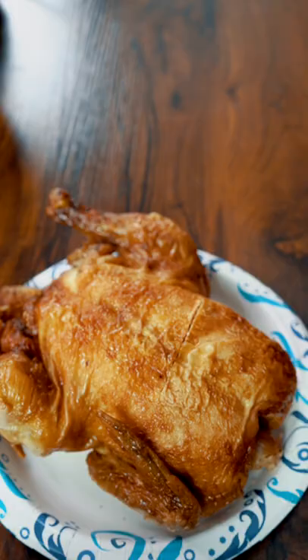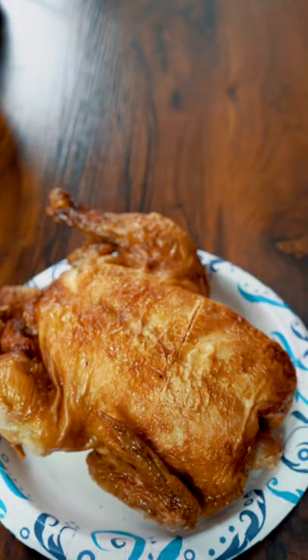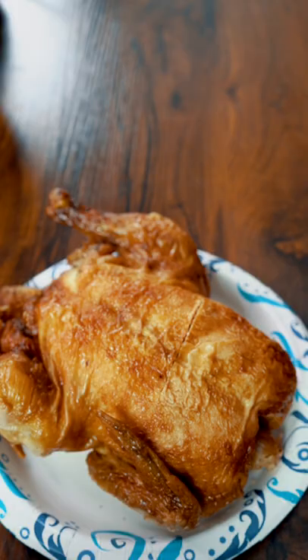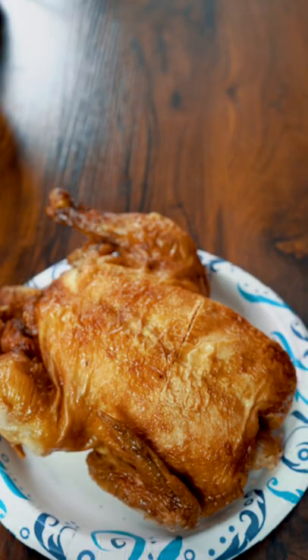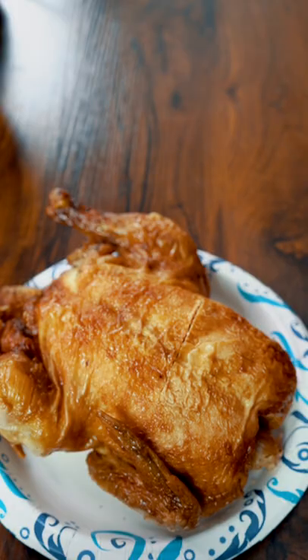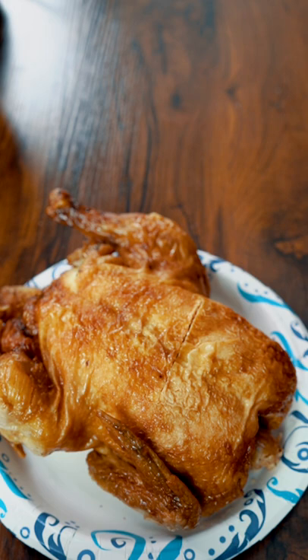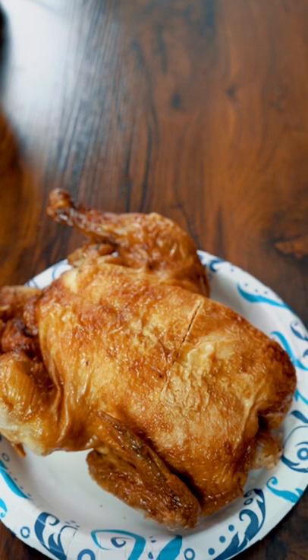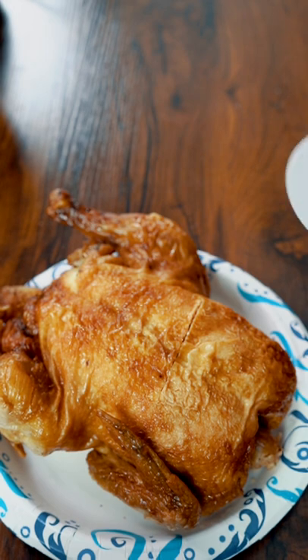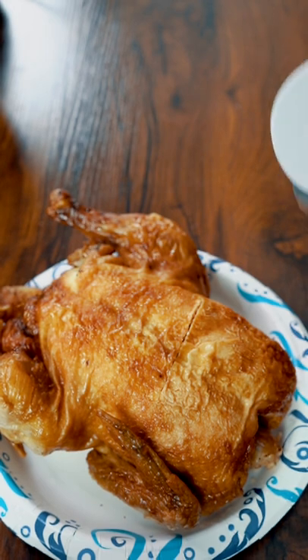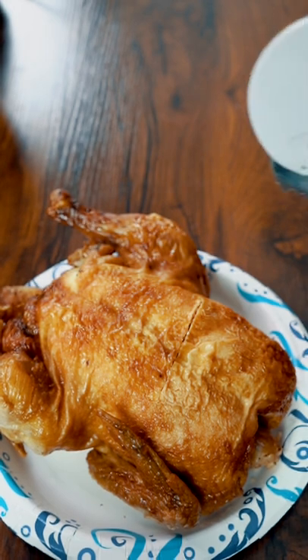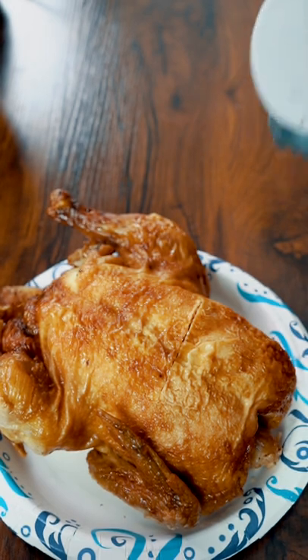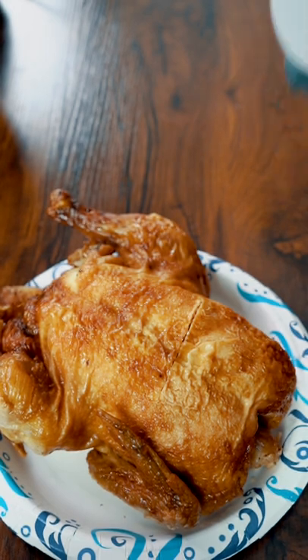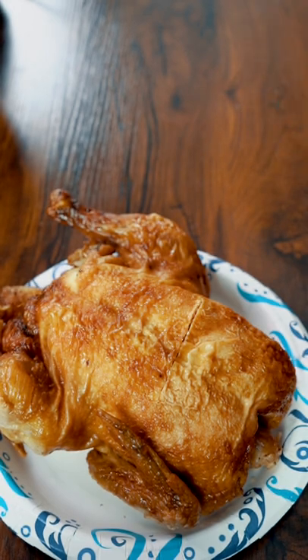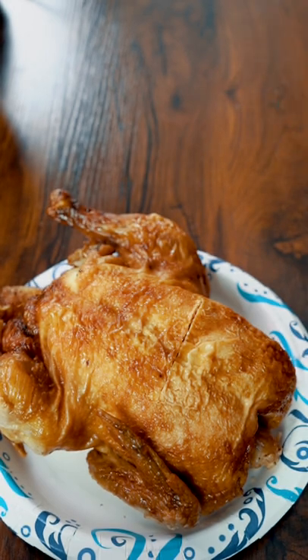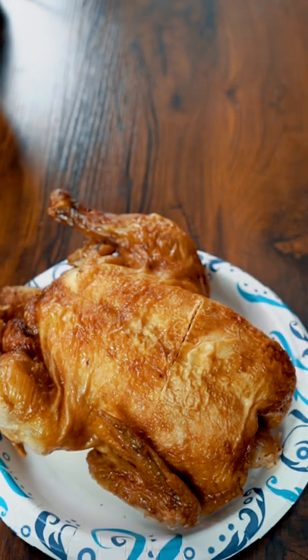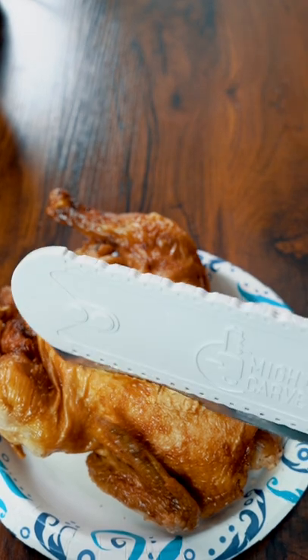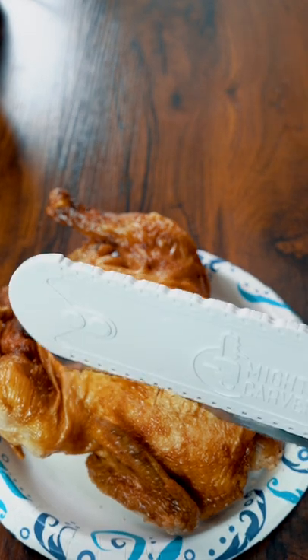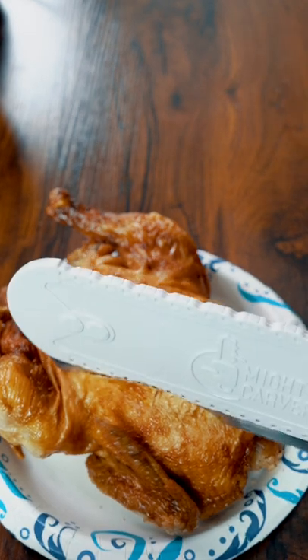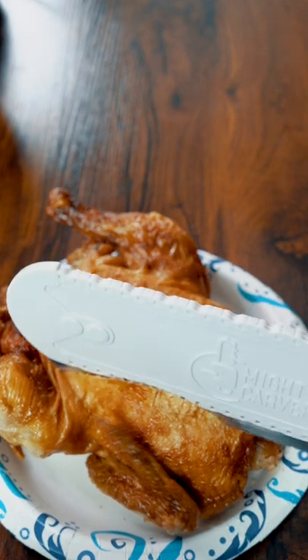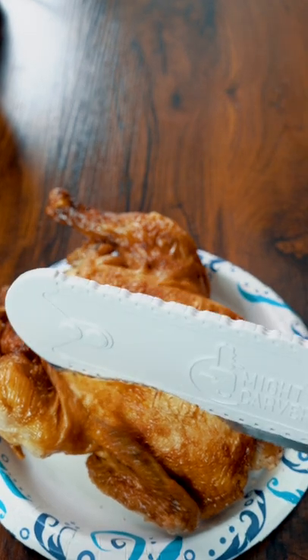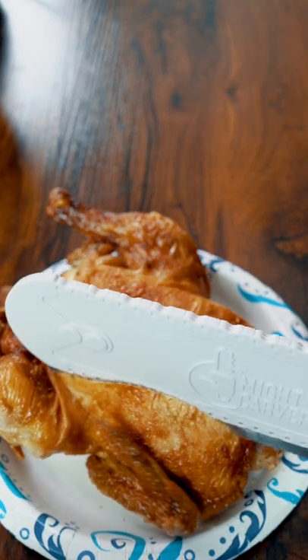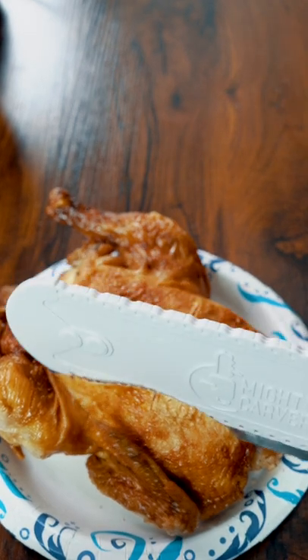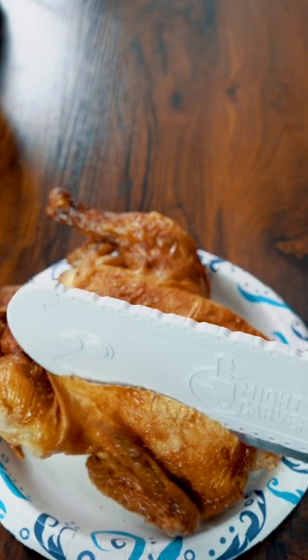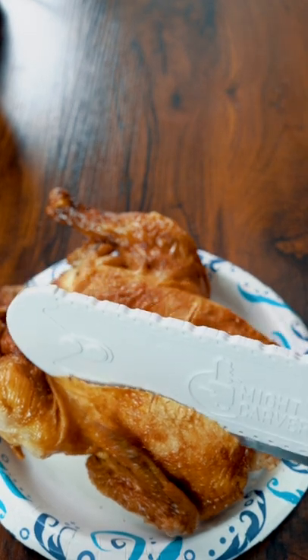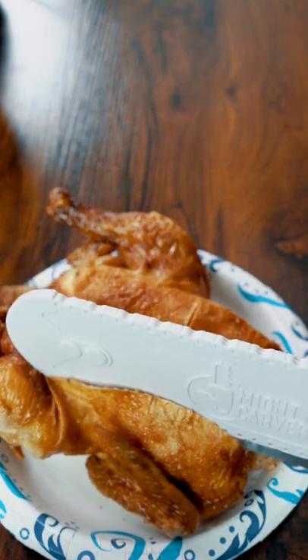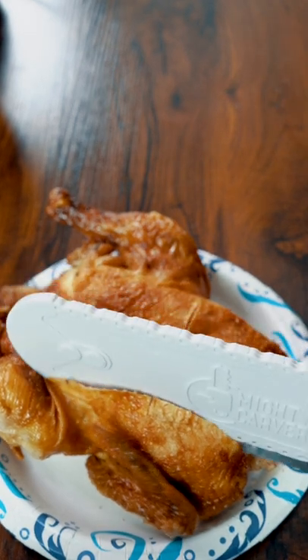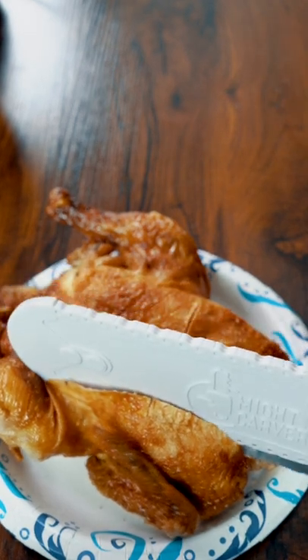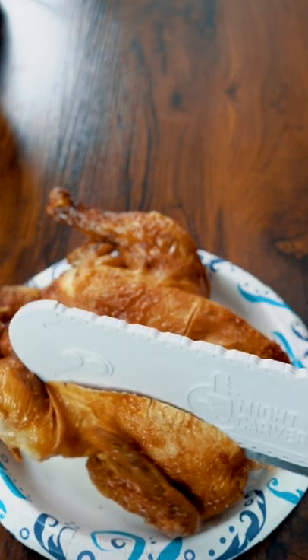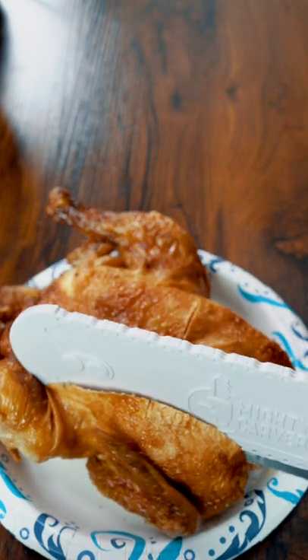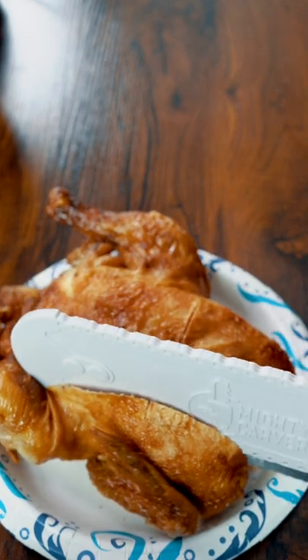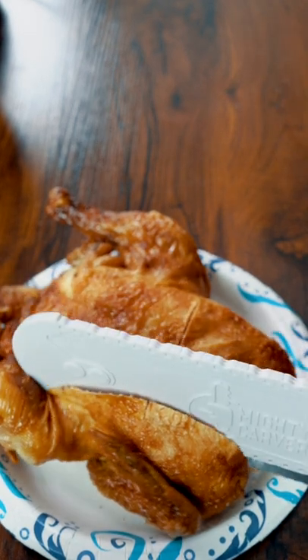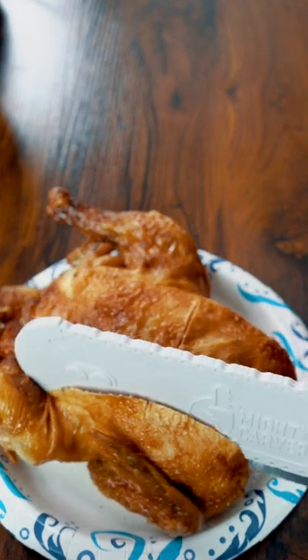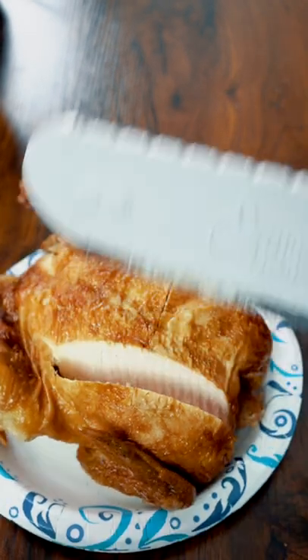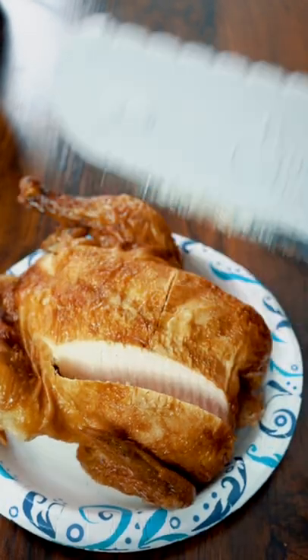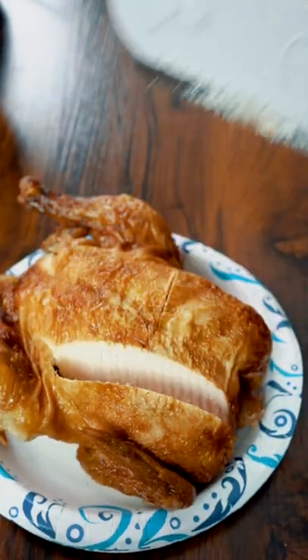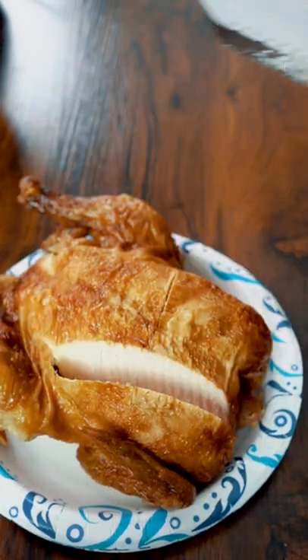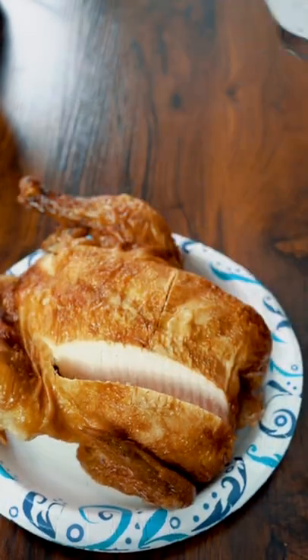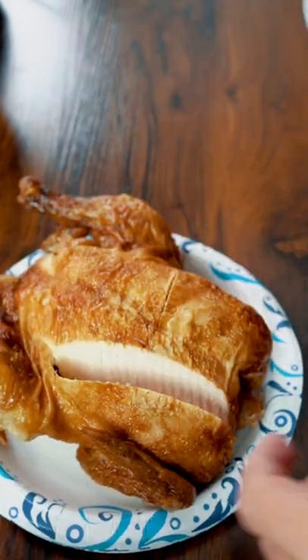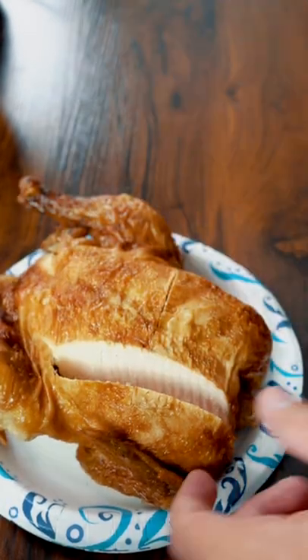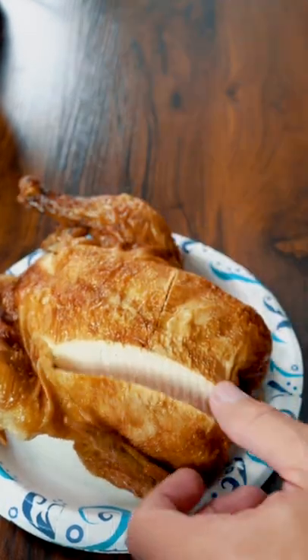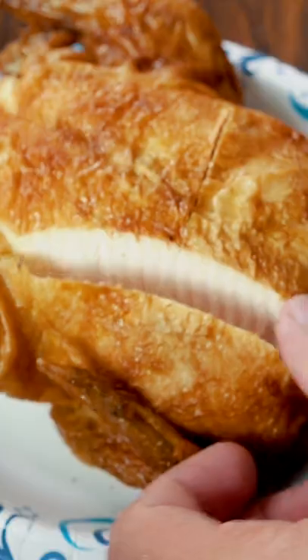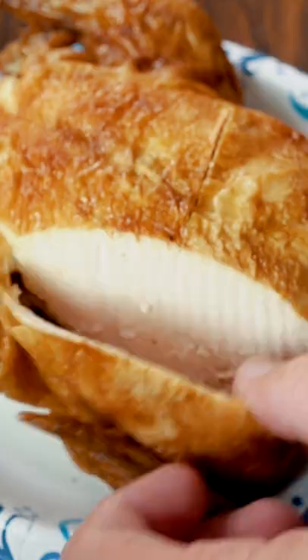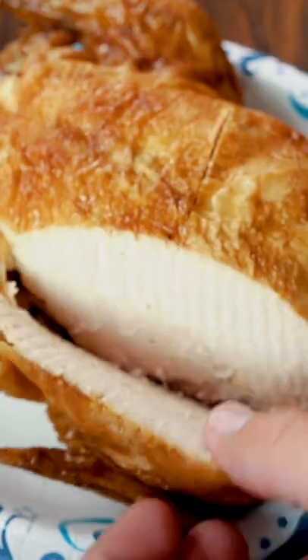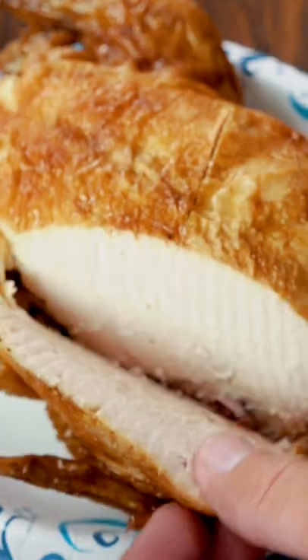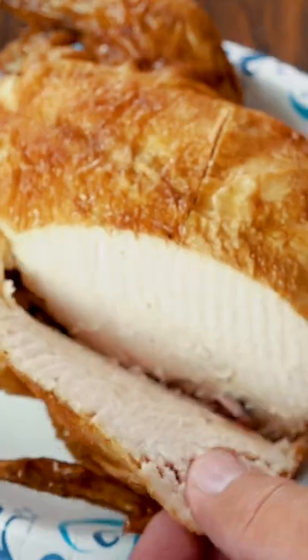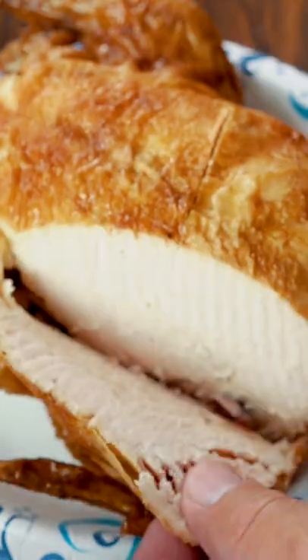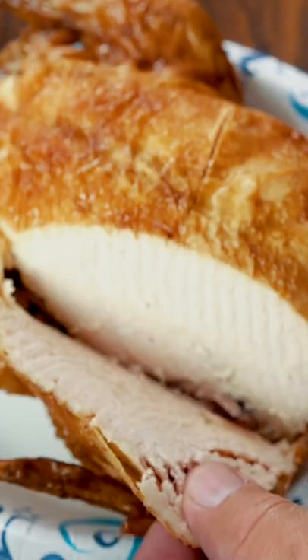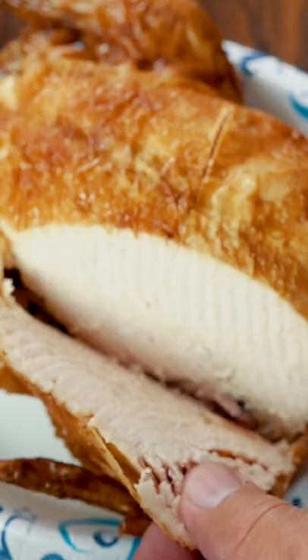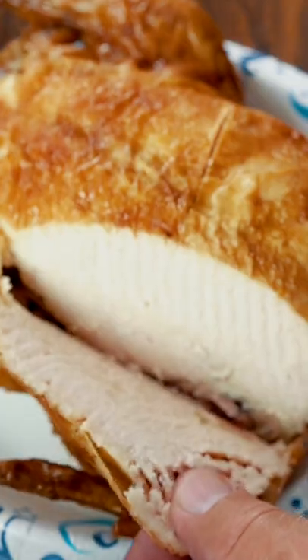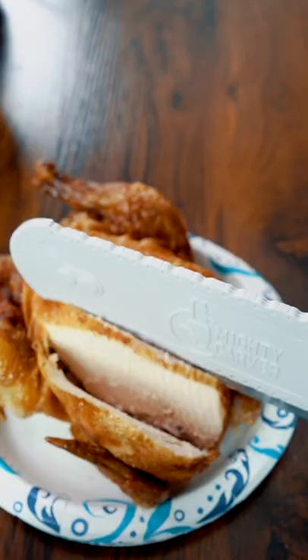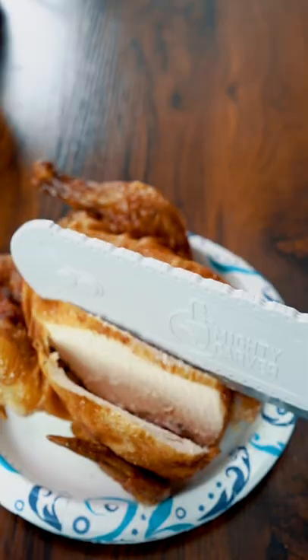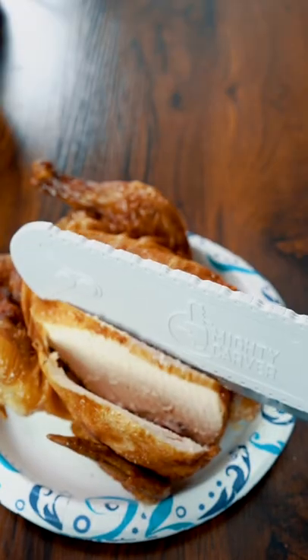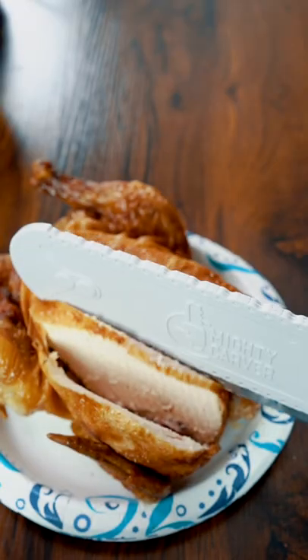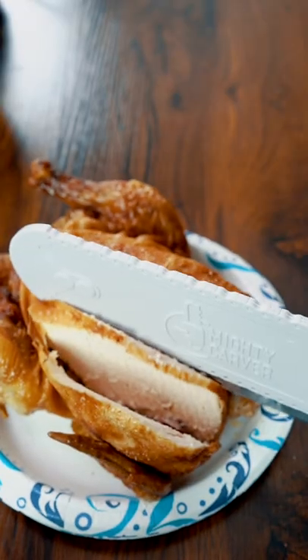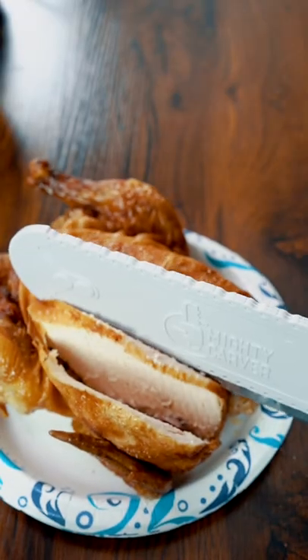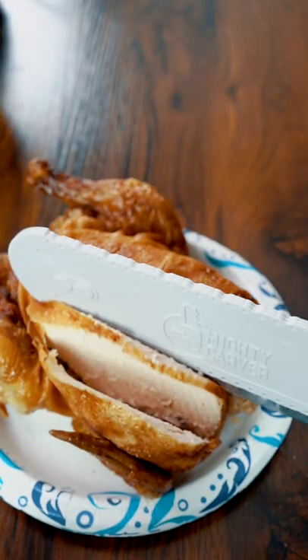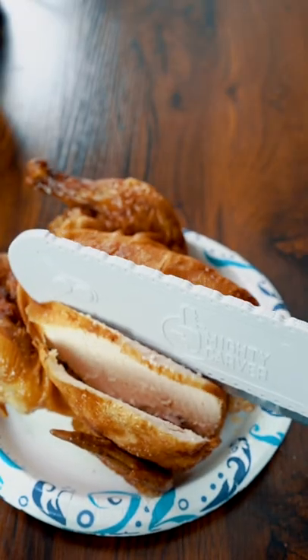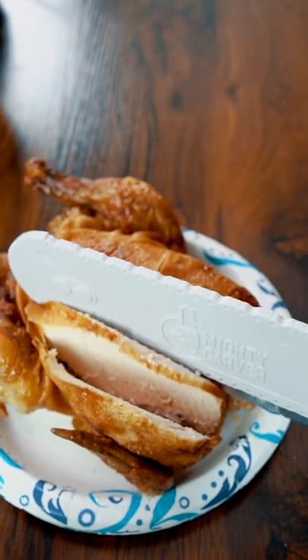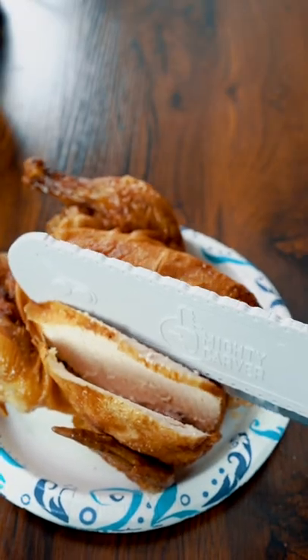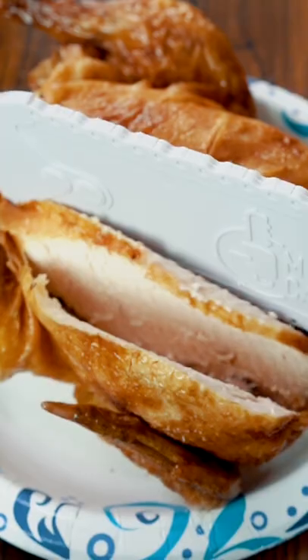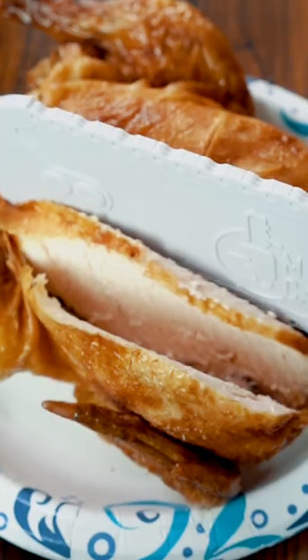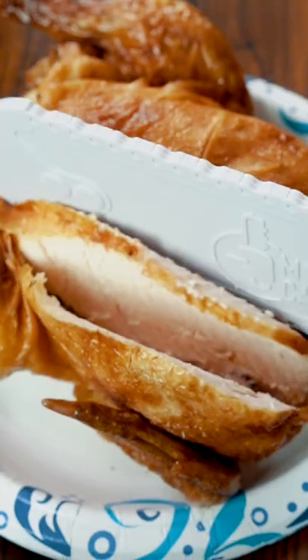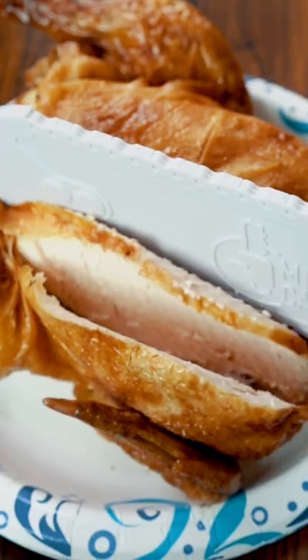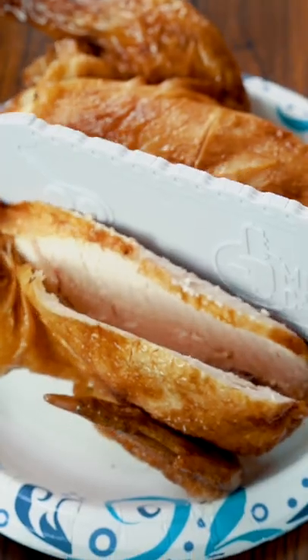First off, we got a rotisserie chicken. Look at that slice of meat! Oh my god!